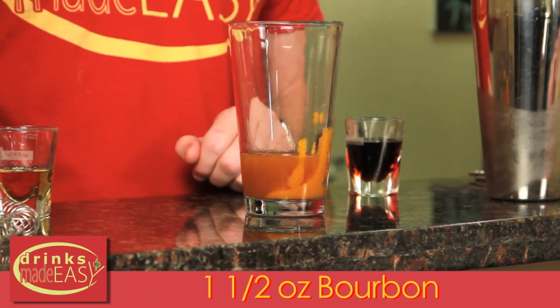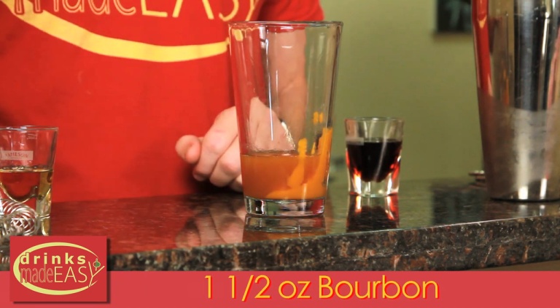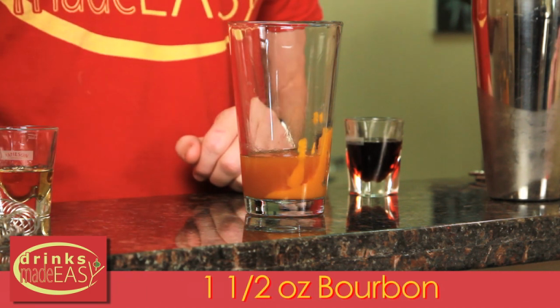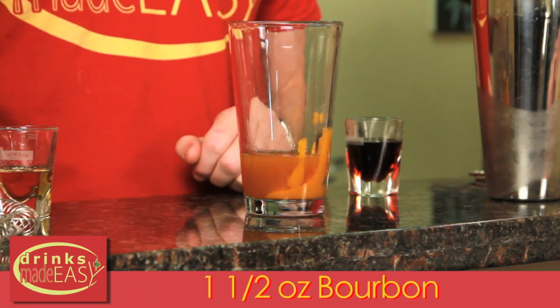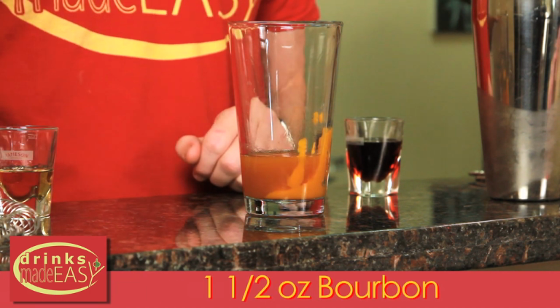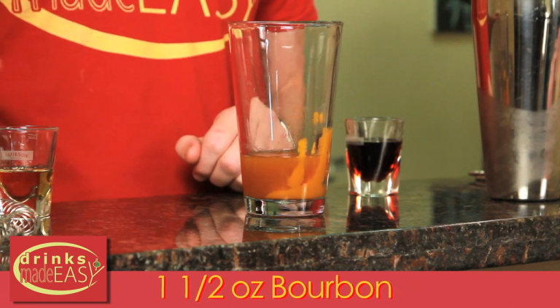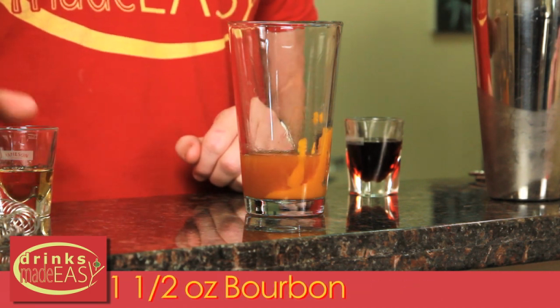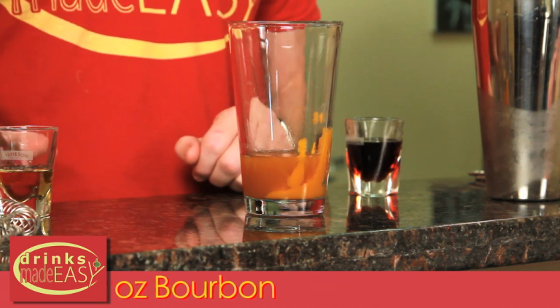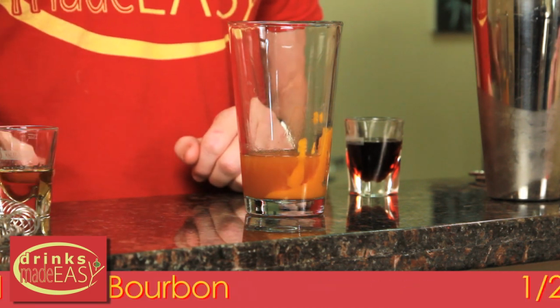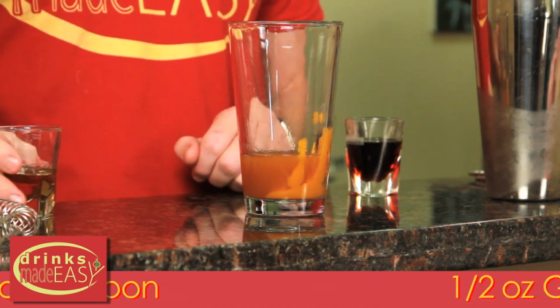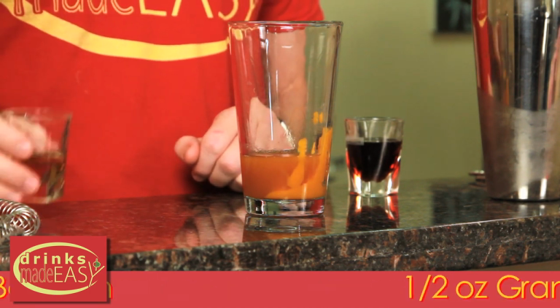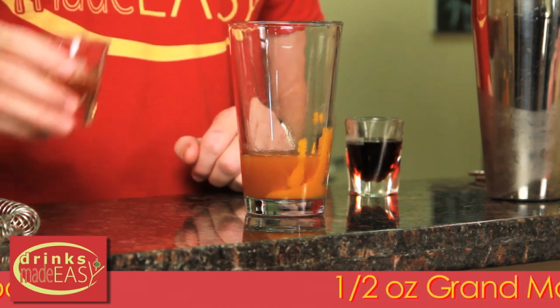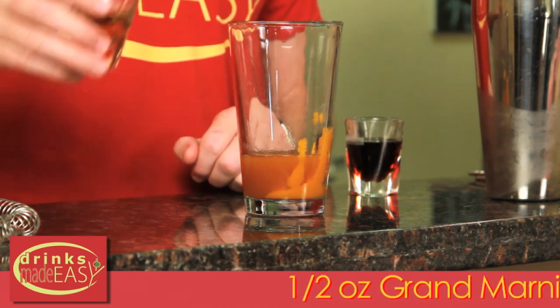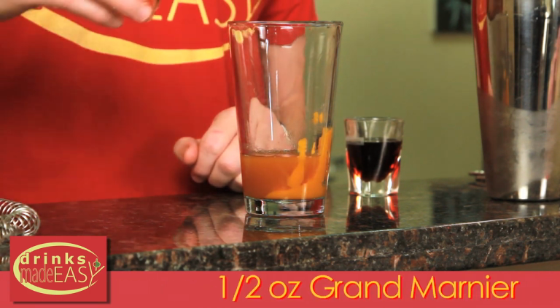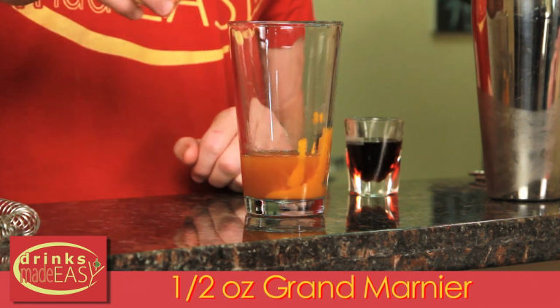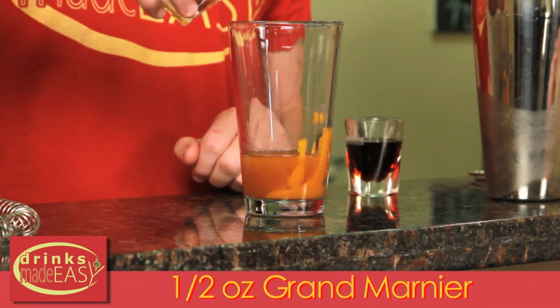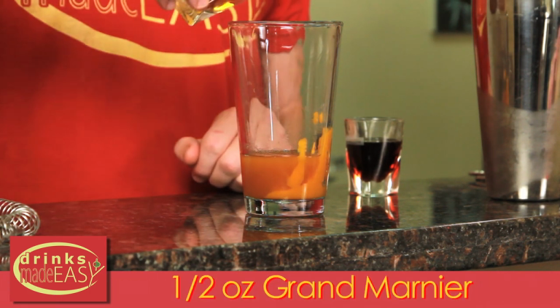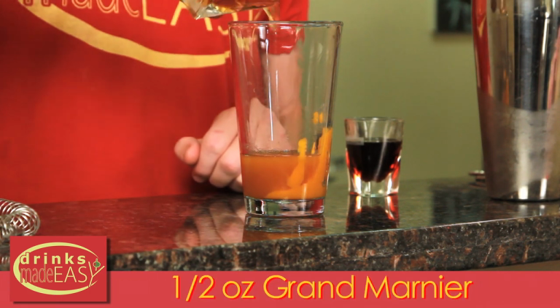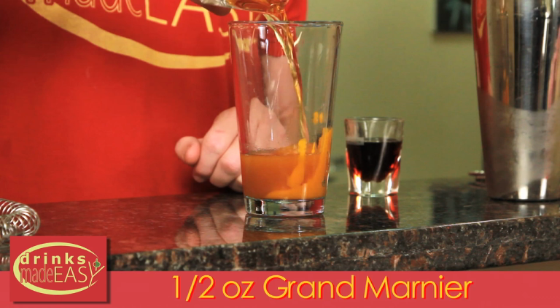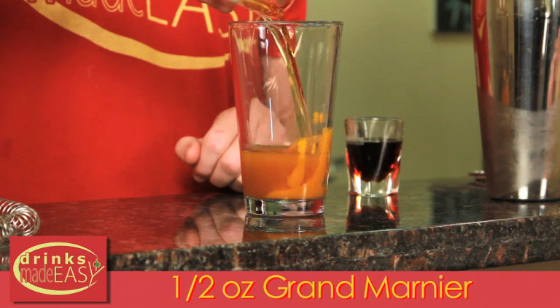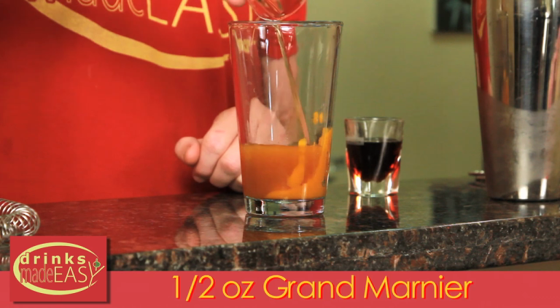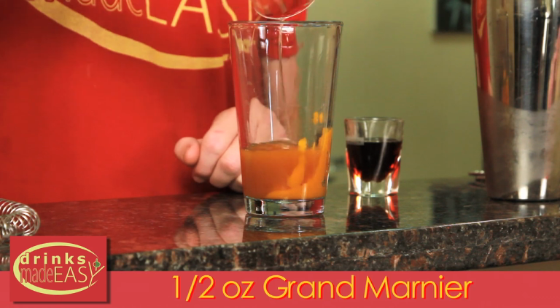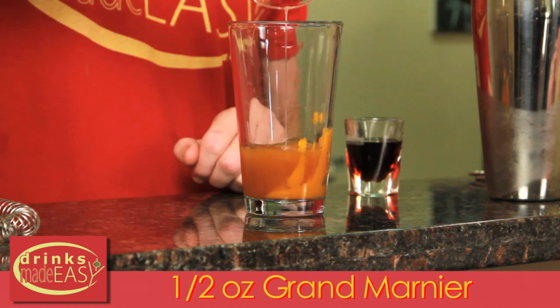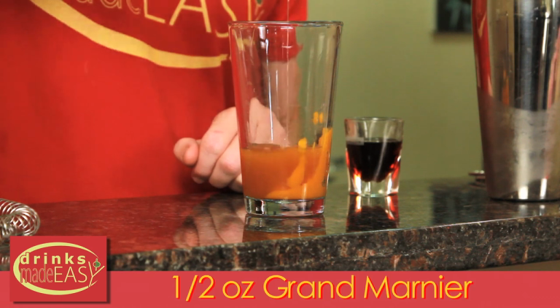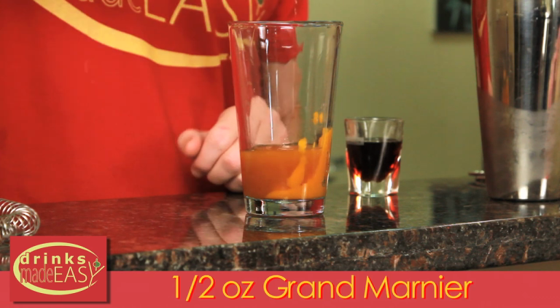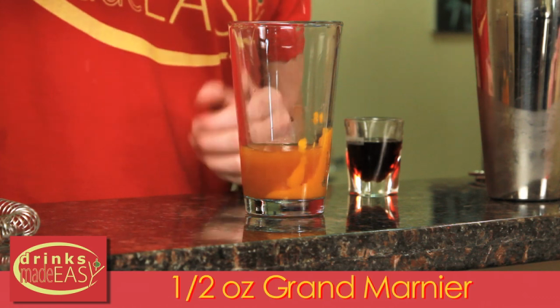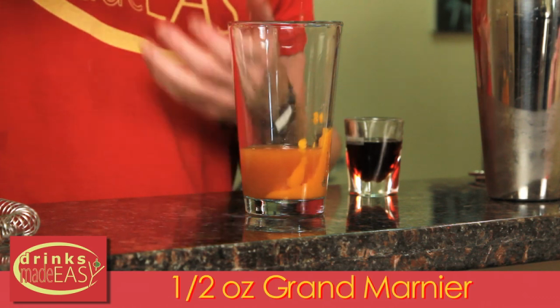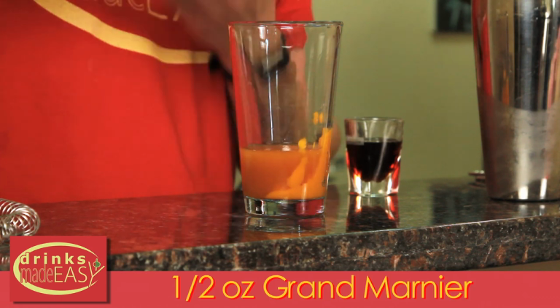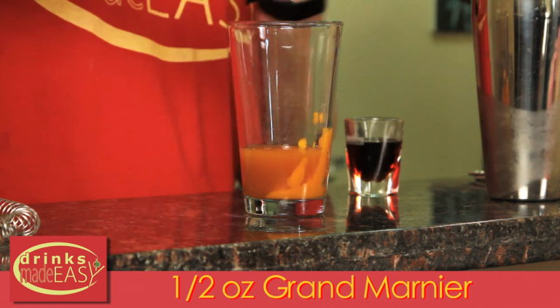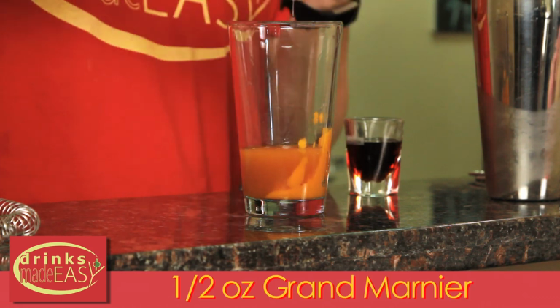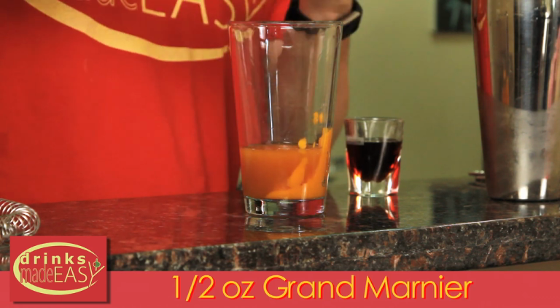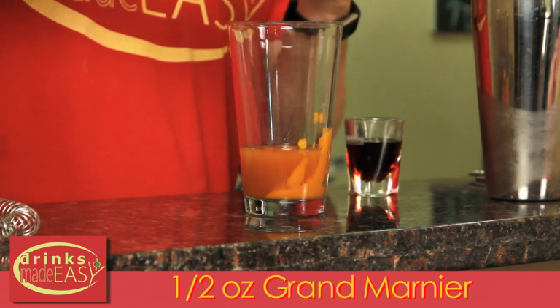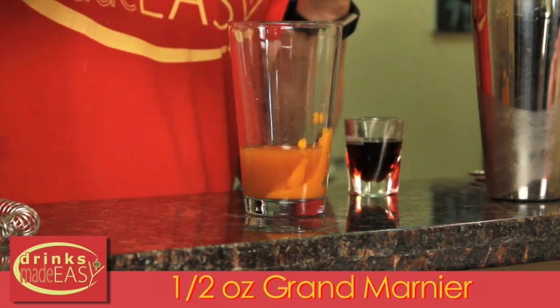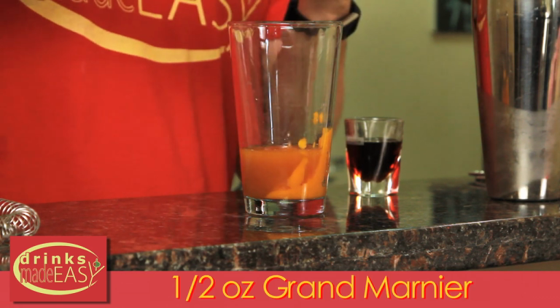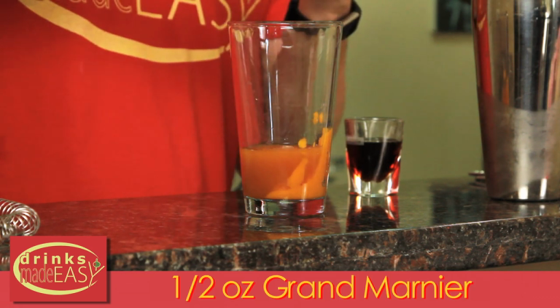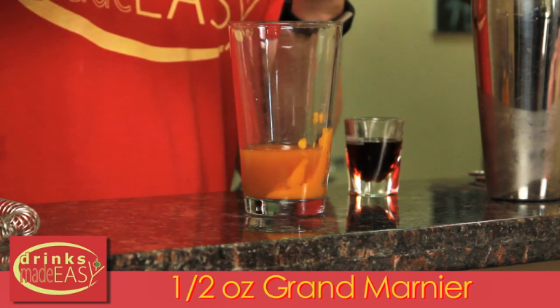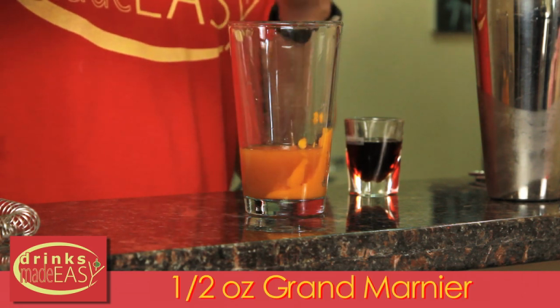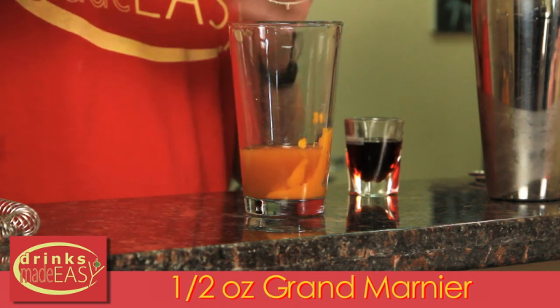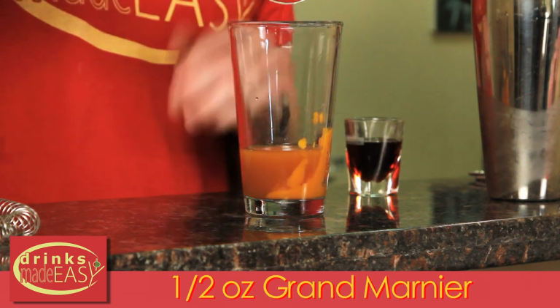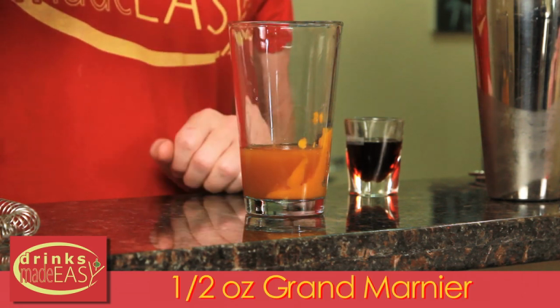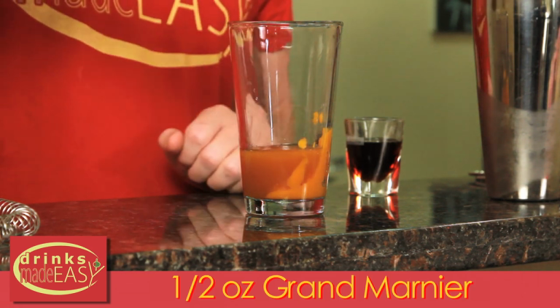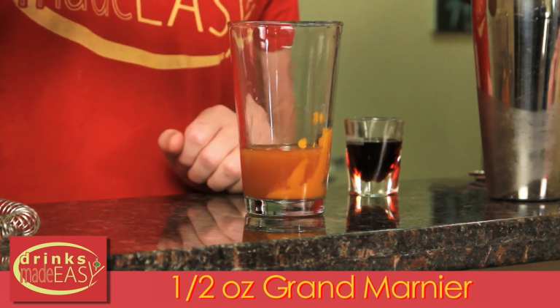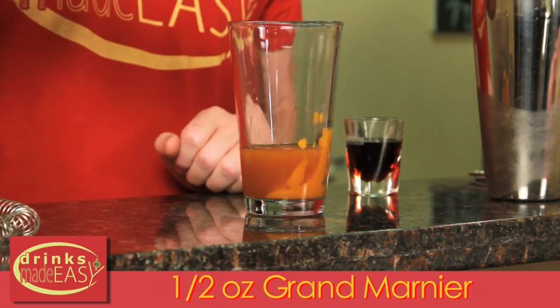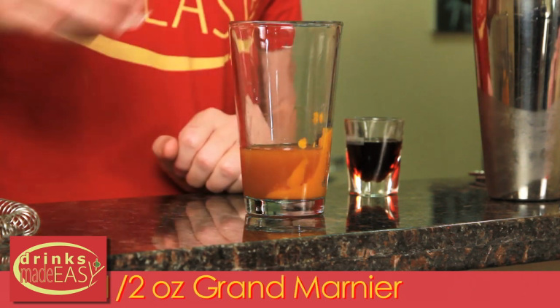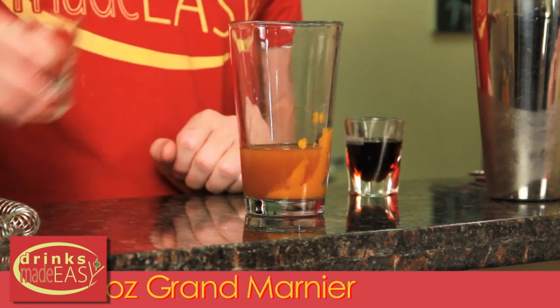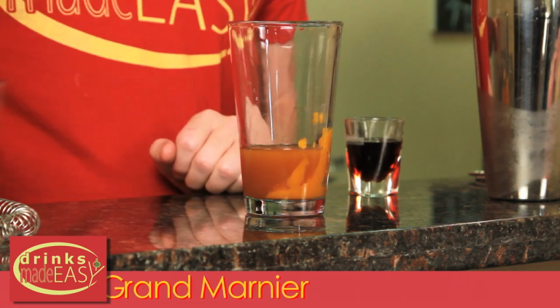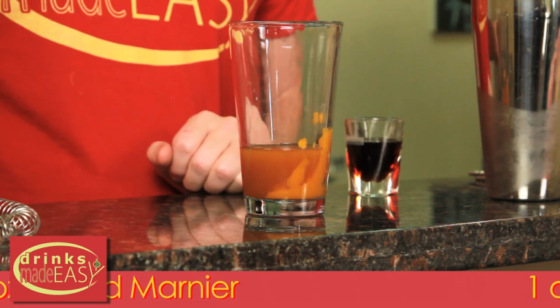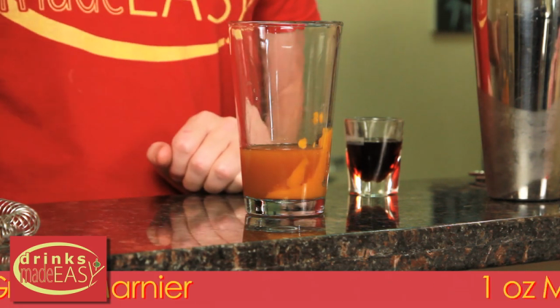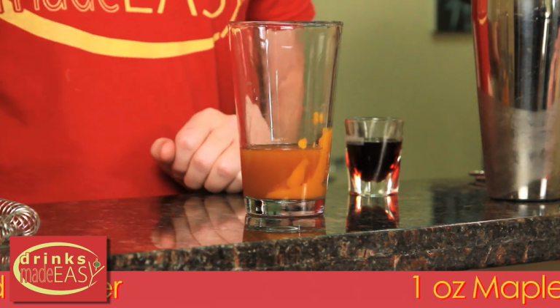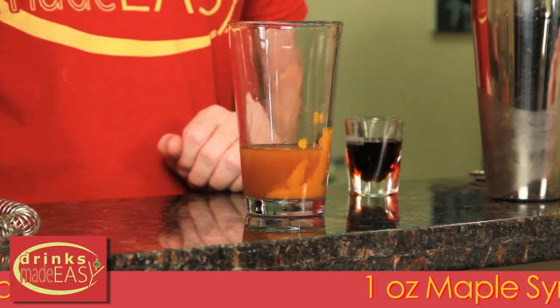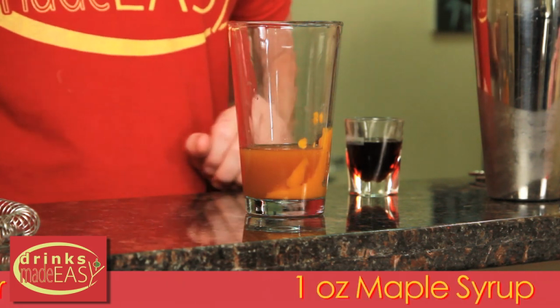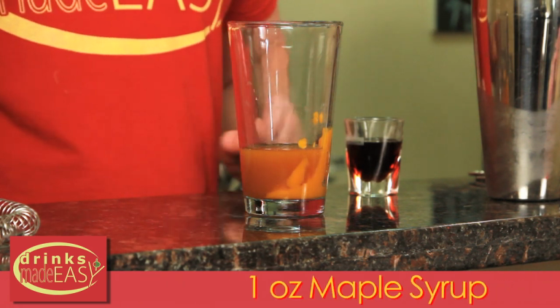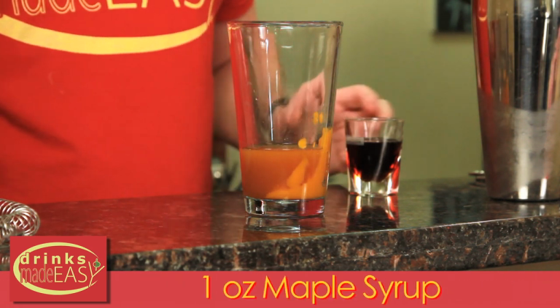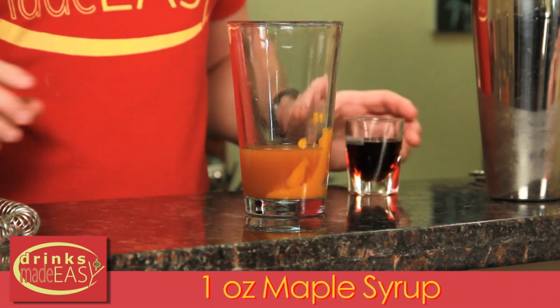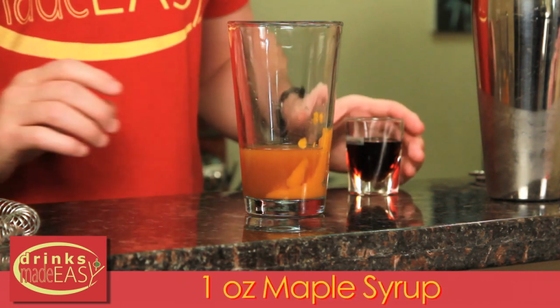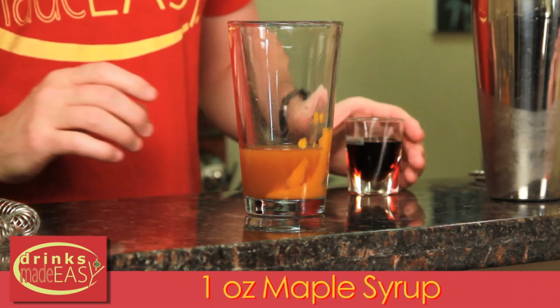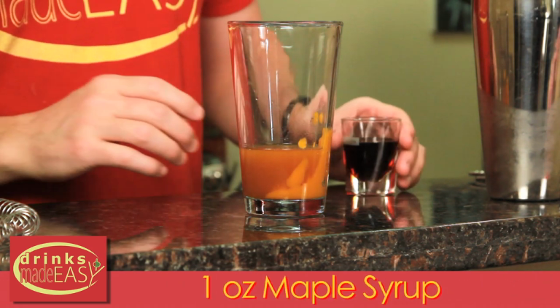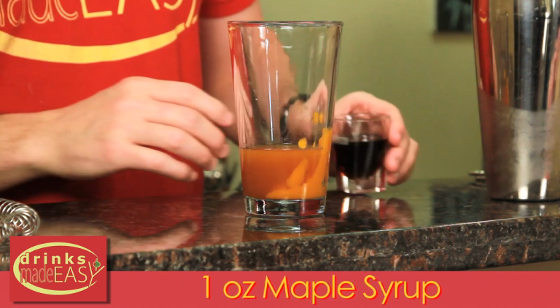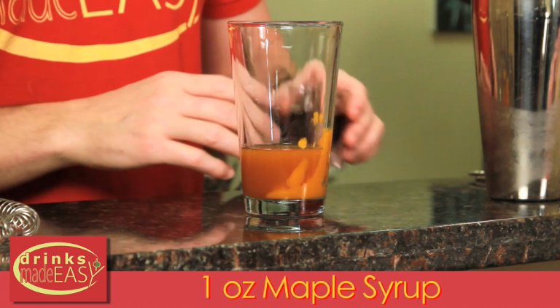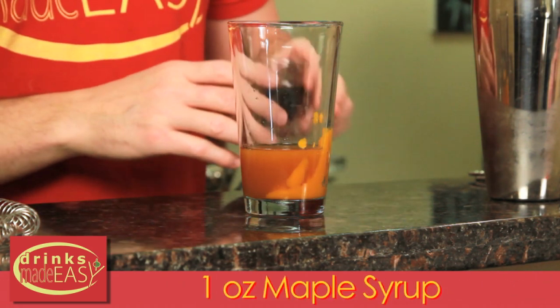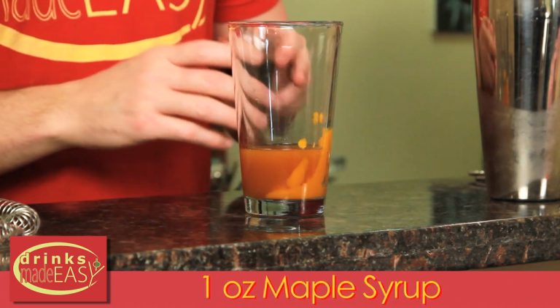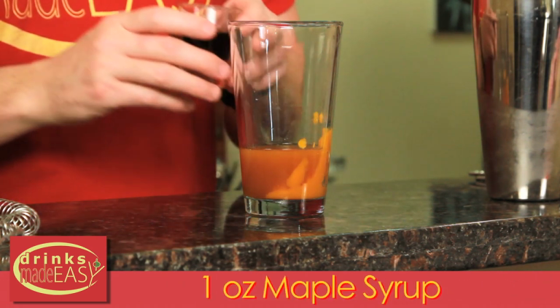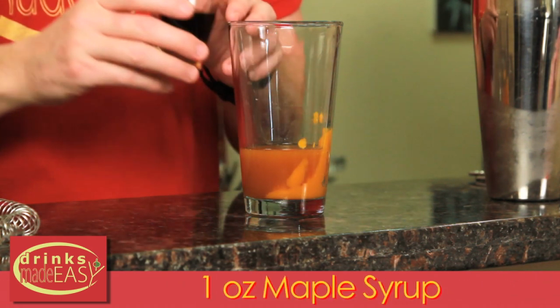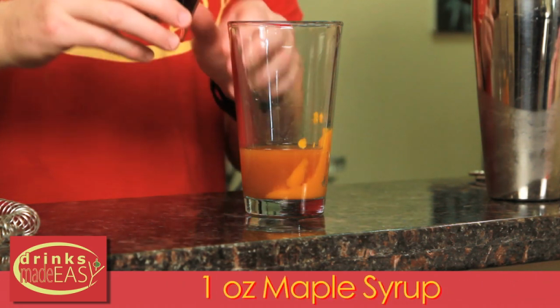Half an ounce of Grand Marnier — in a pinch you can use a different triple sec — and one ounce of maple syrup.